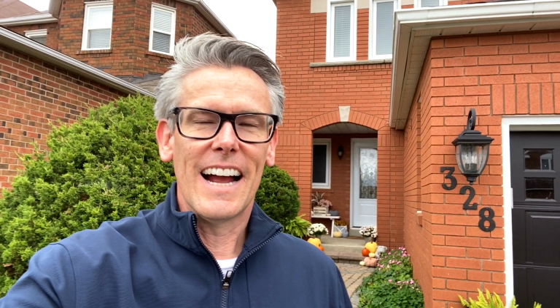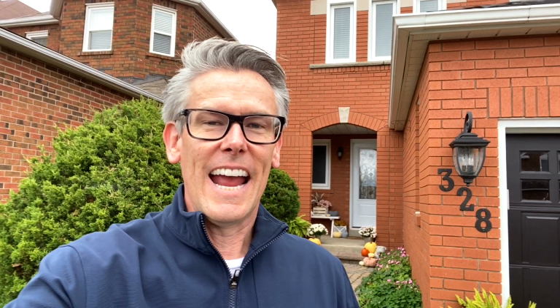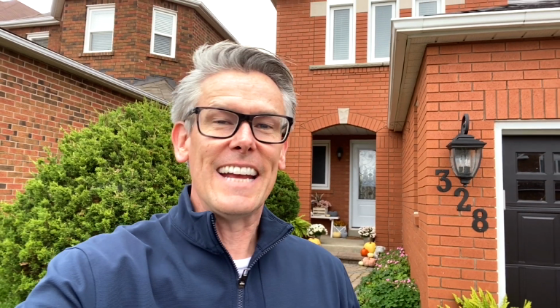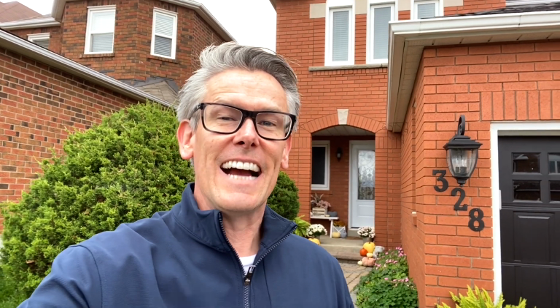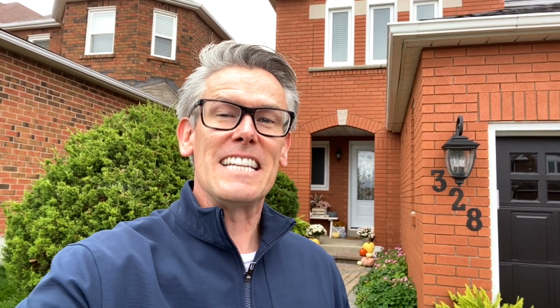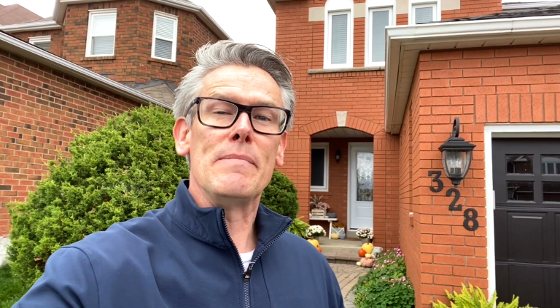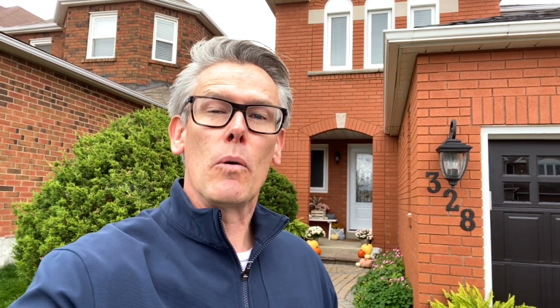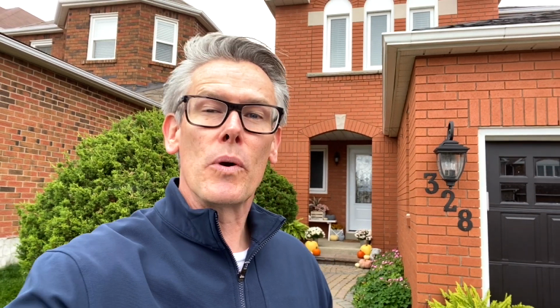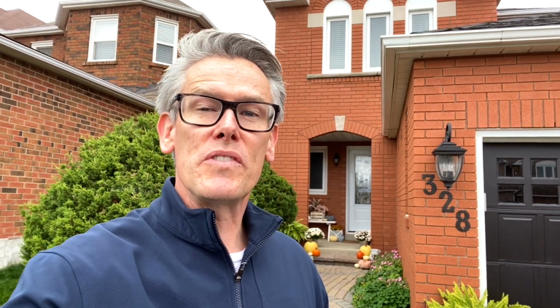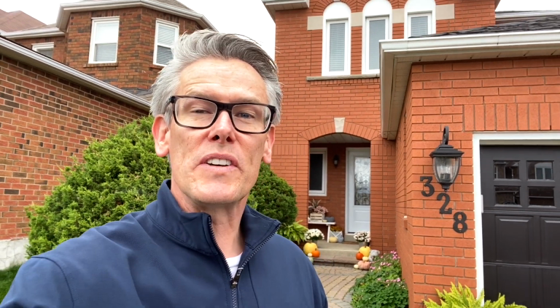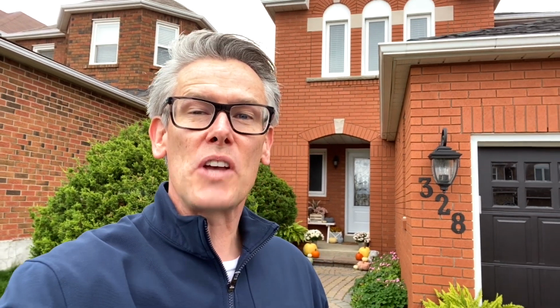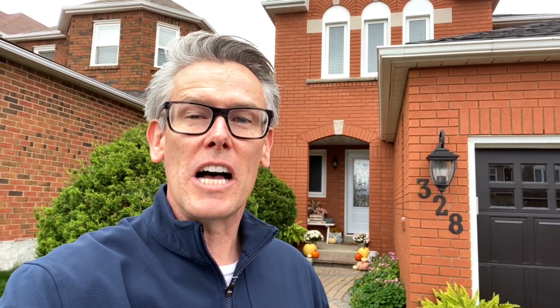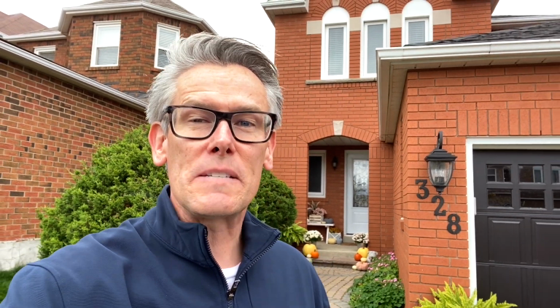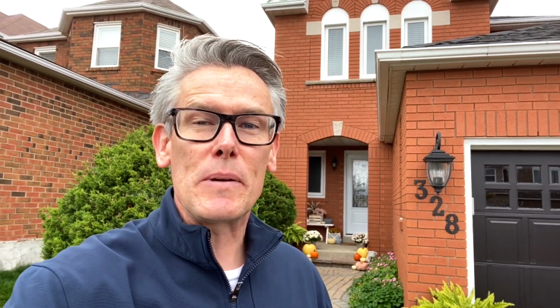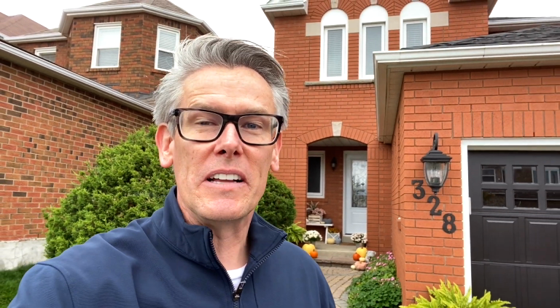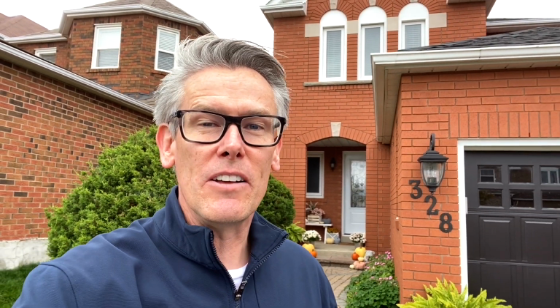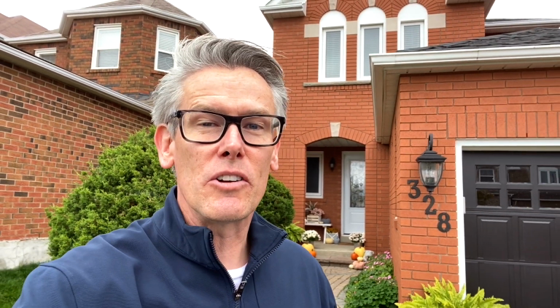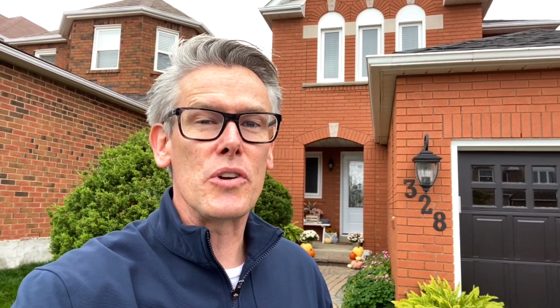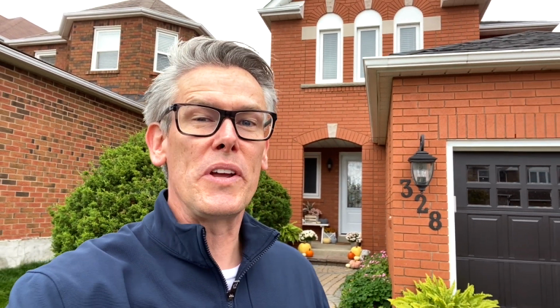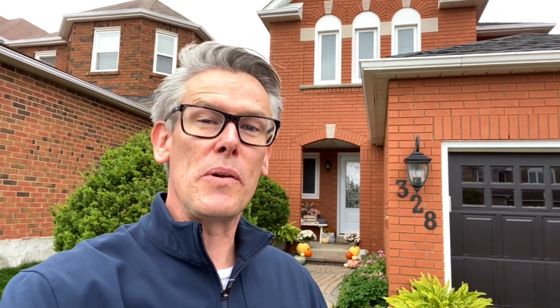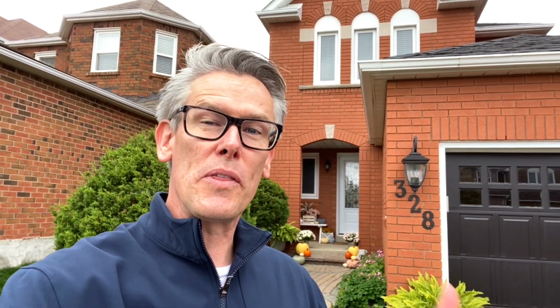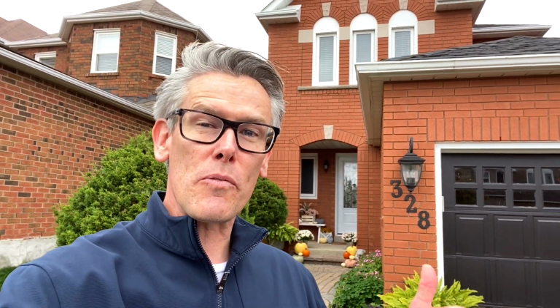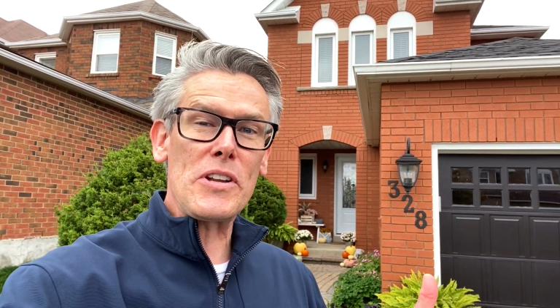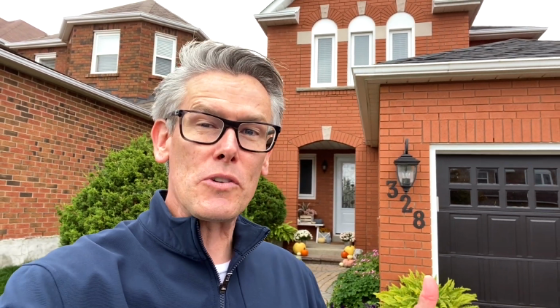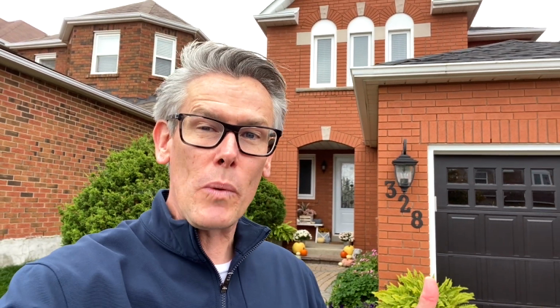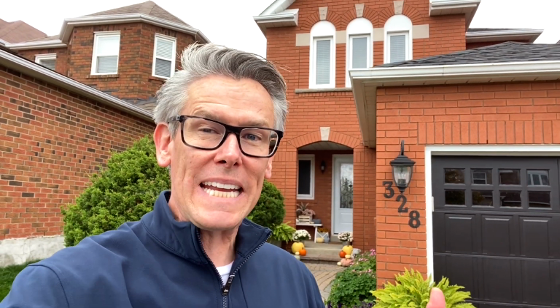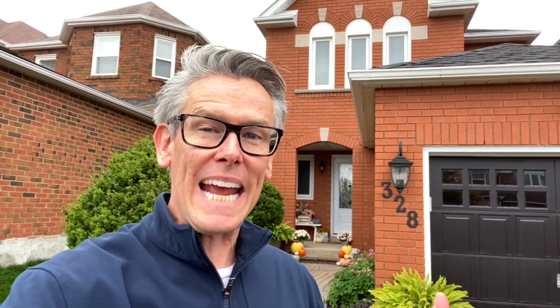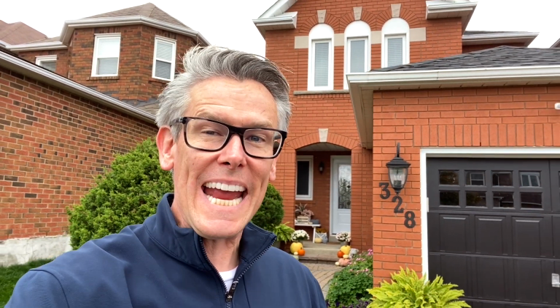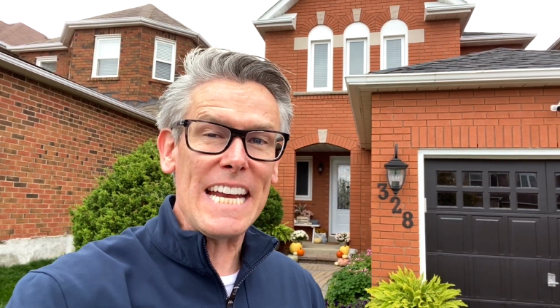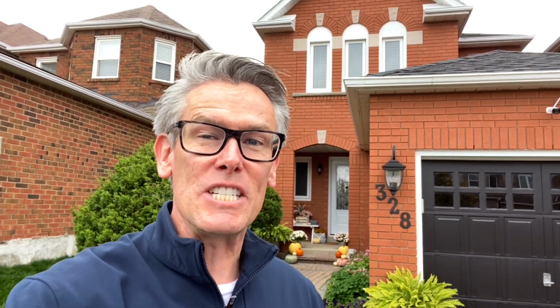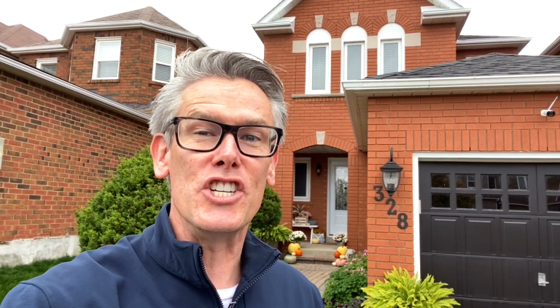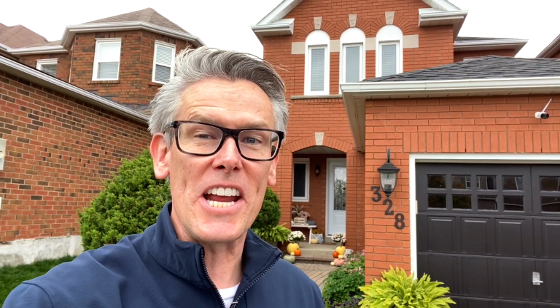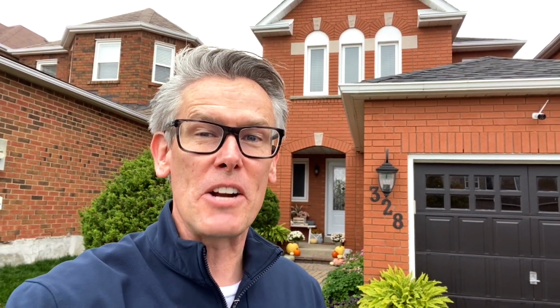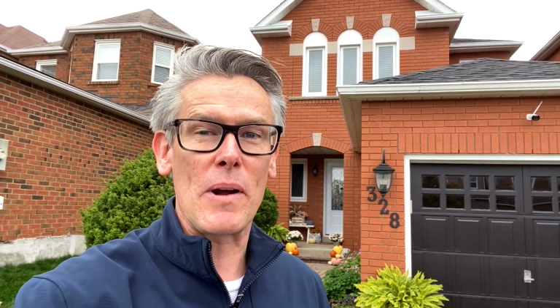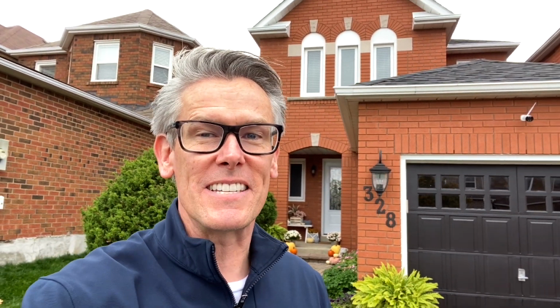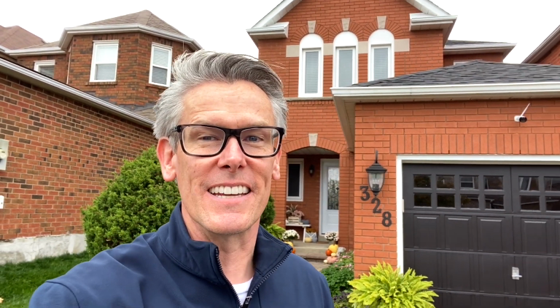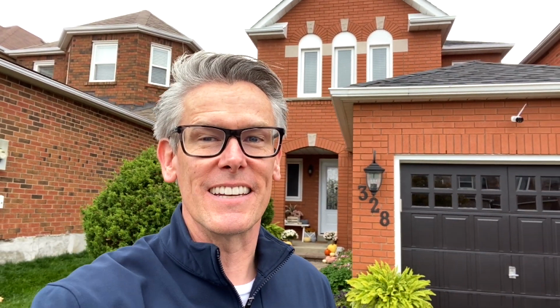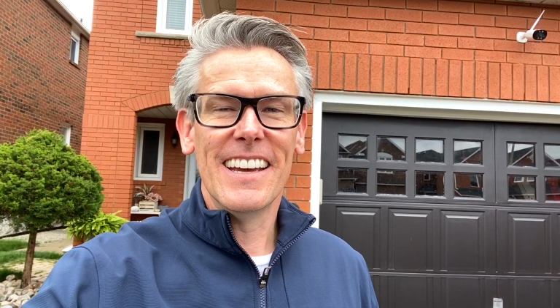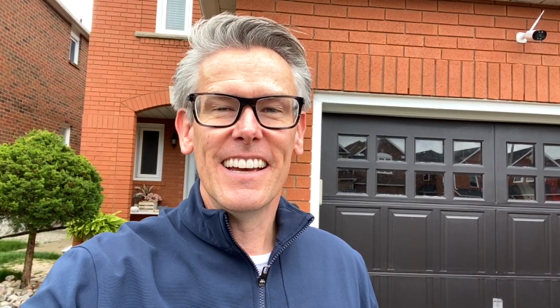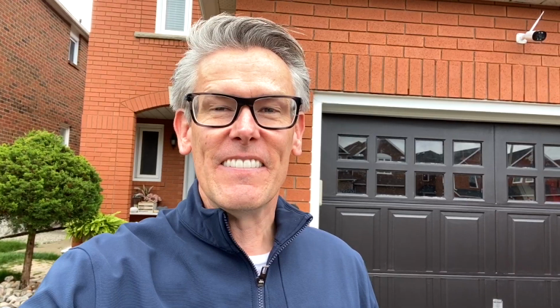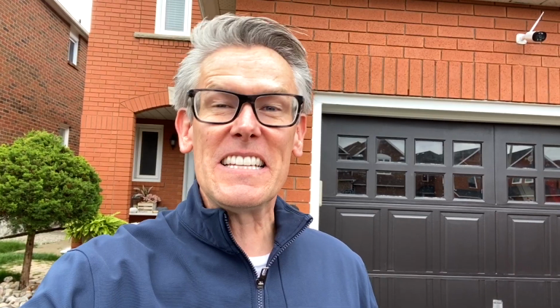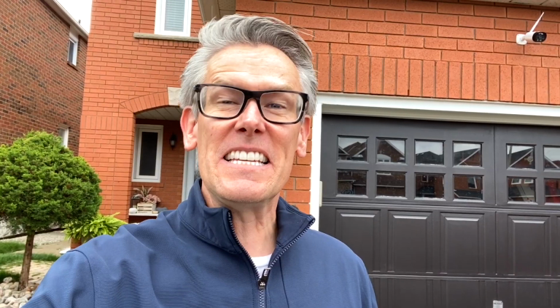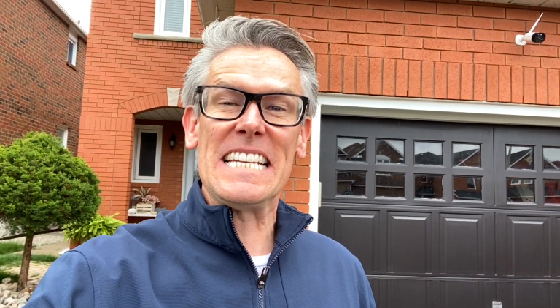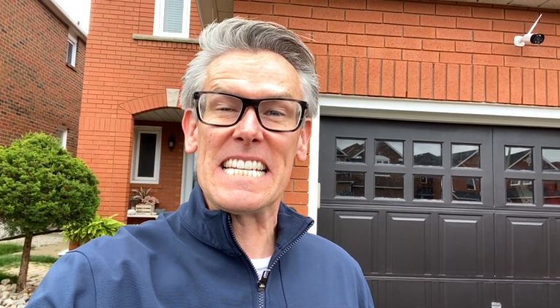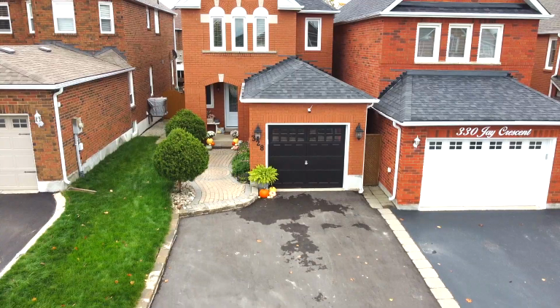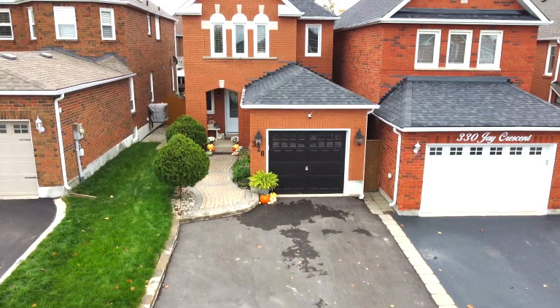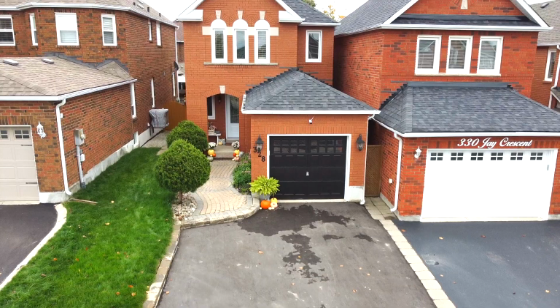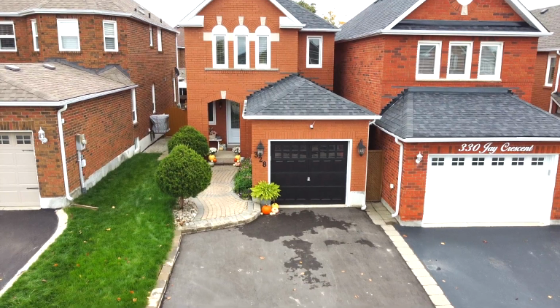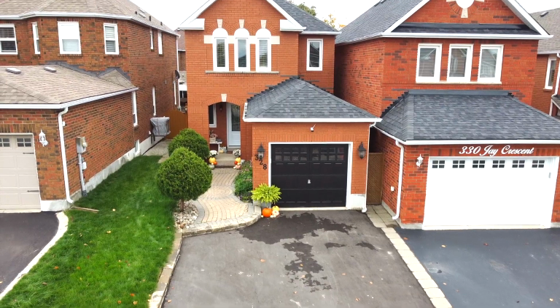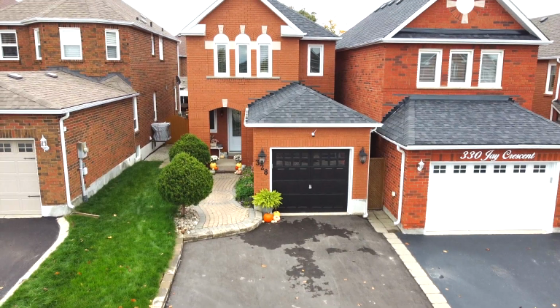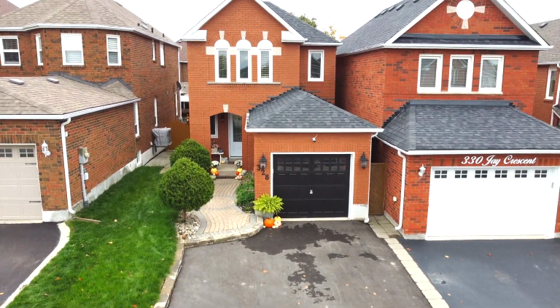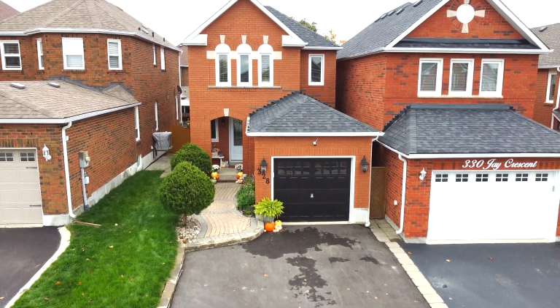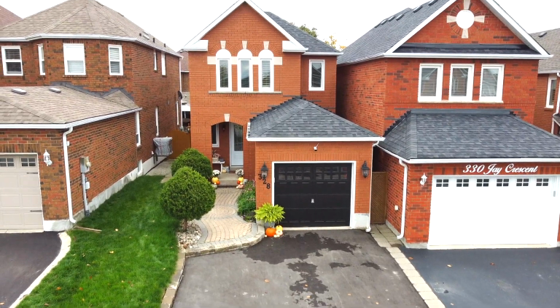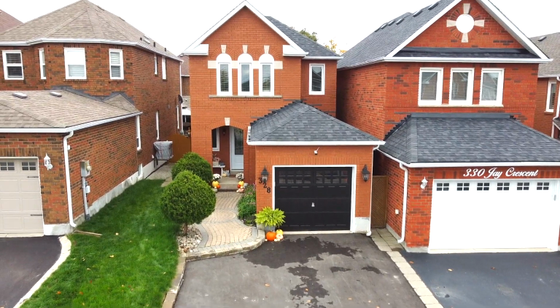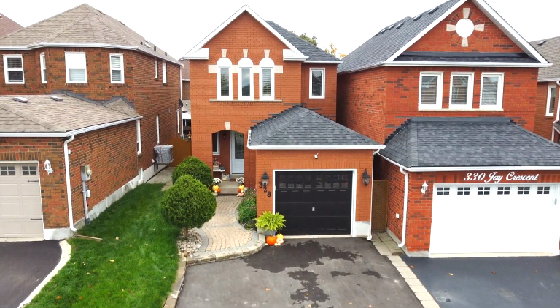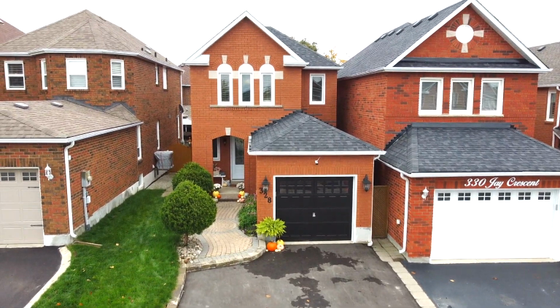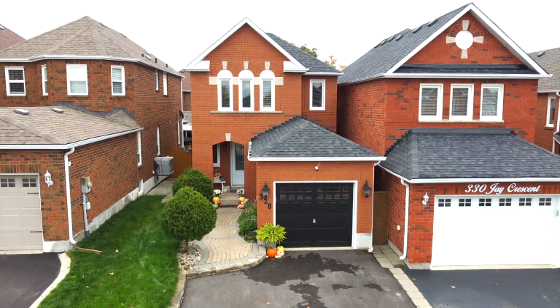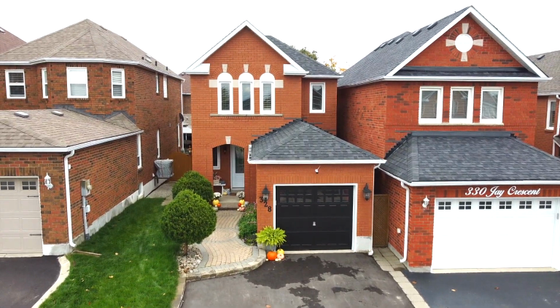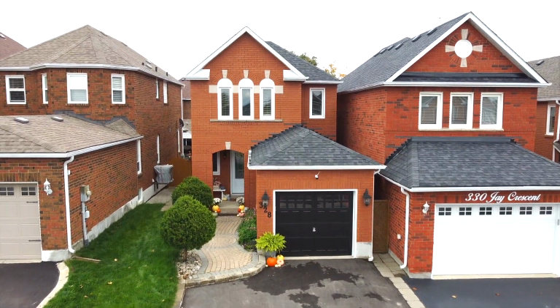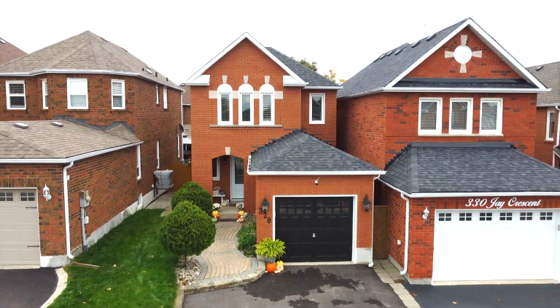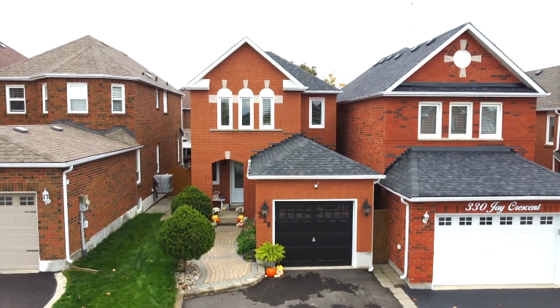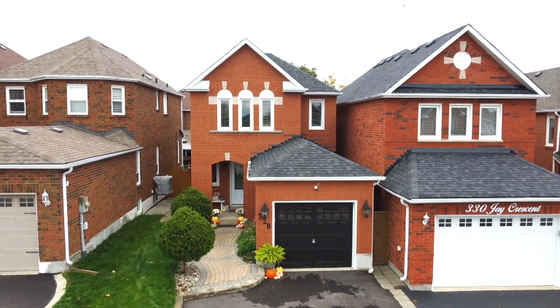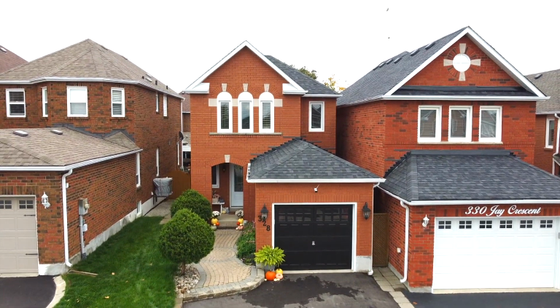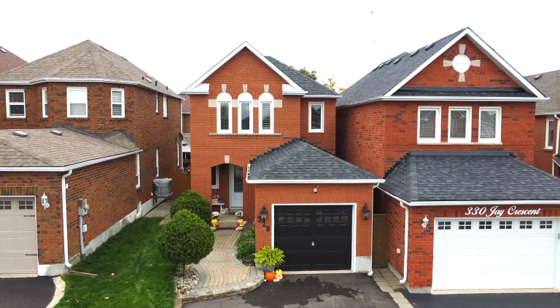Hey guys, I'm in Orangeville's Hospital Hill showing you 328J Crescent. This is a detached home with so many upgrades, so let's get started.